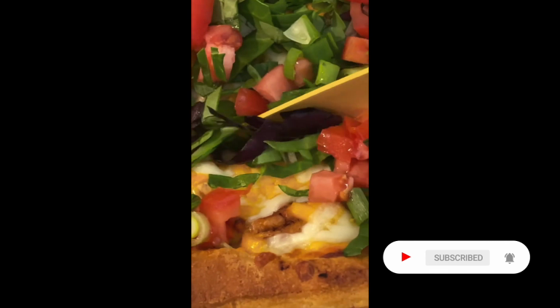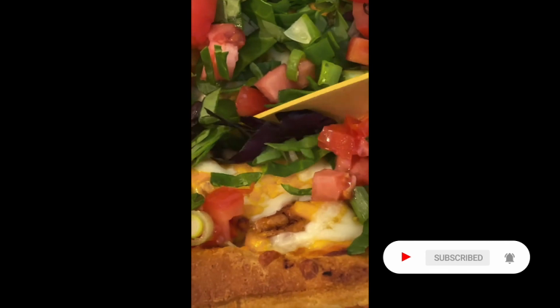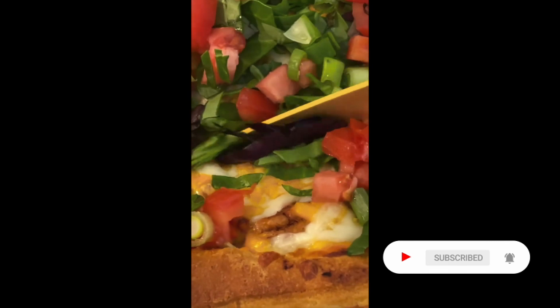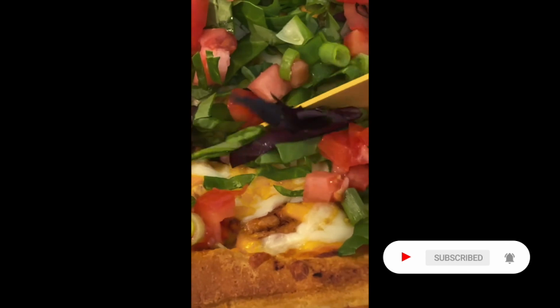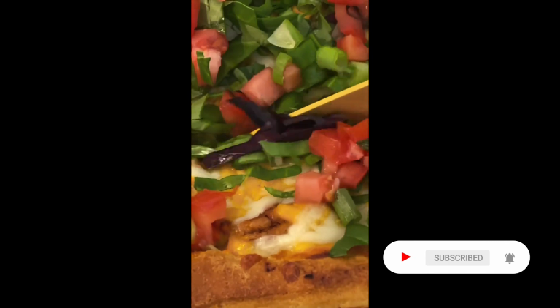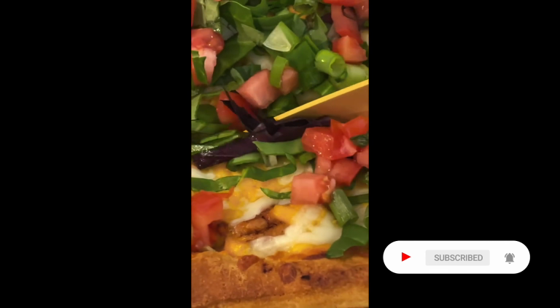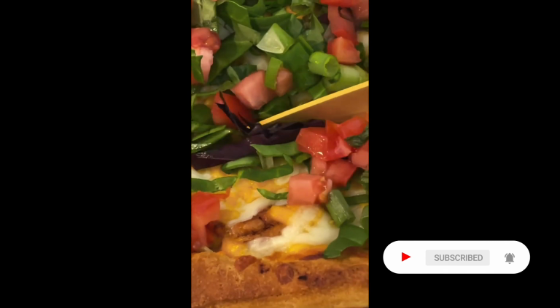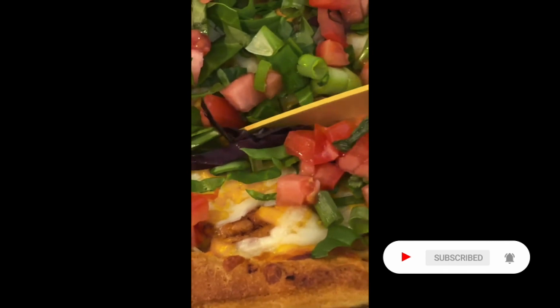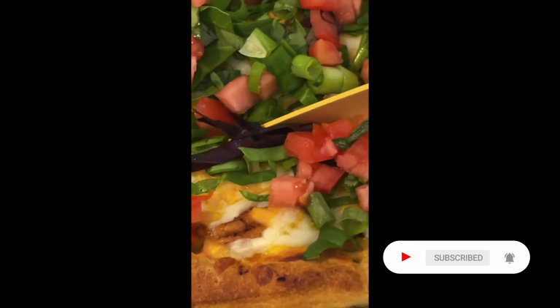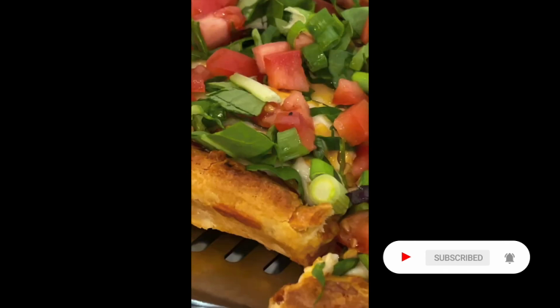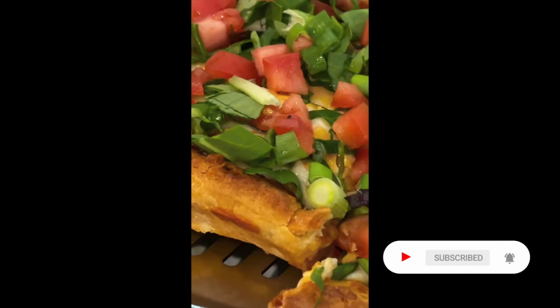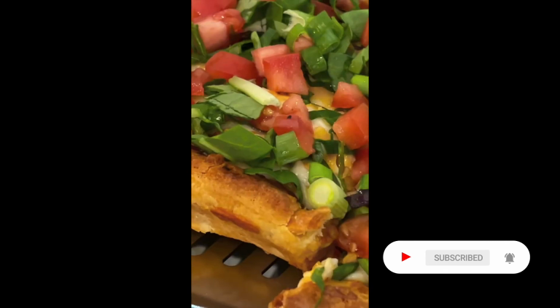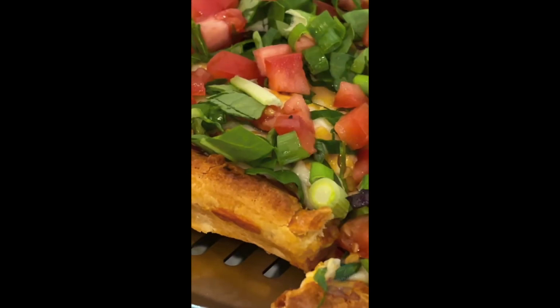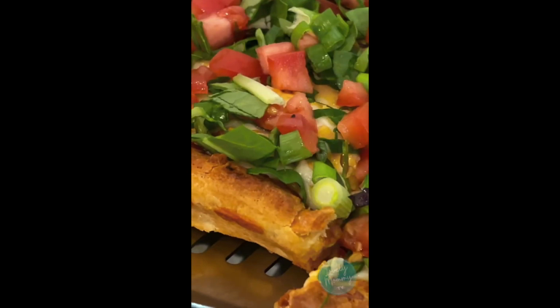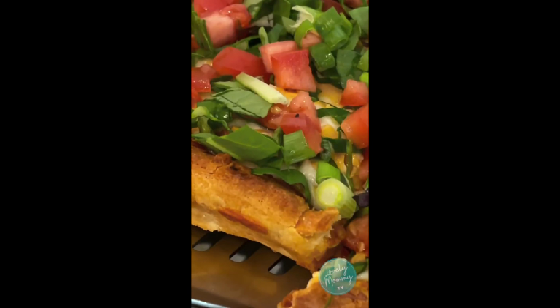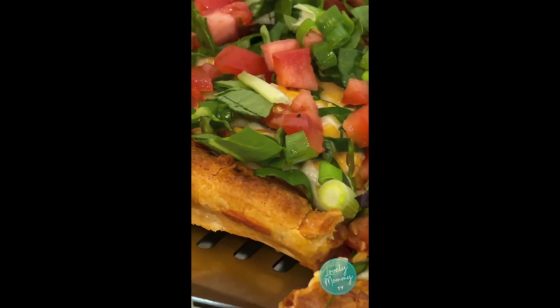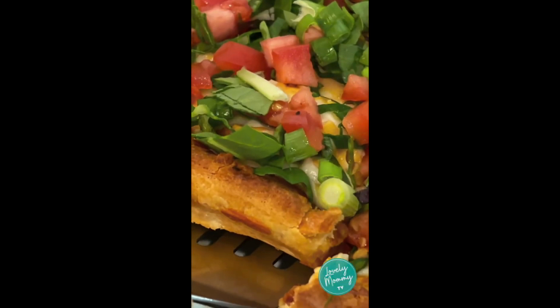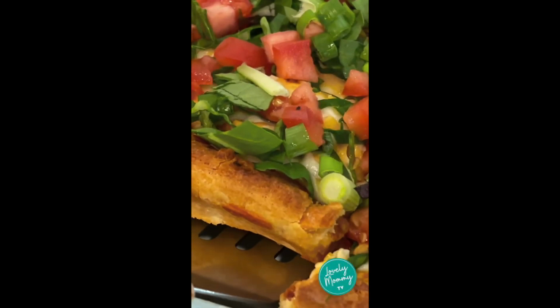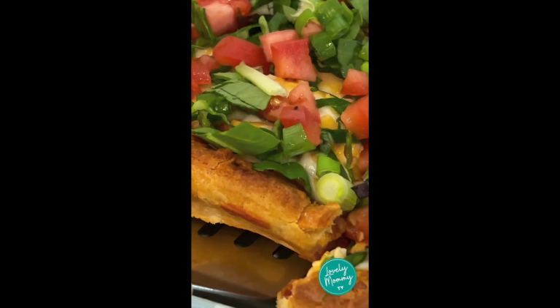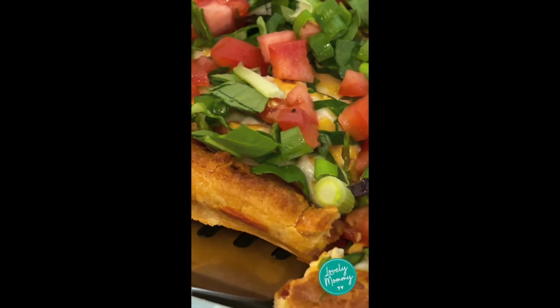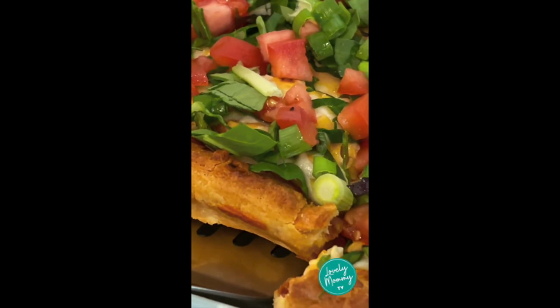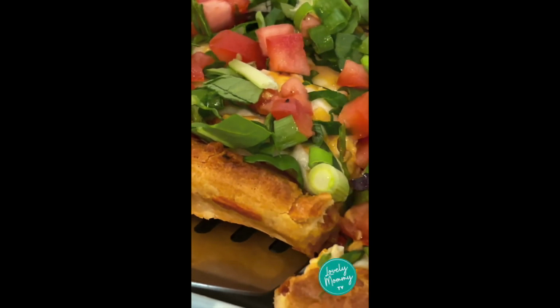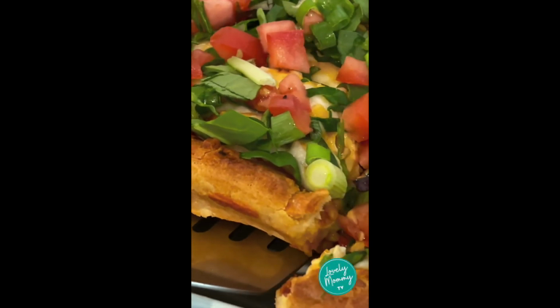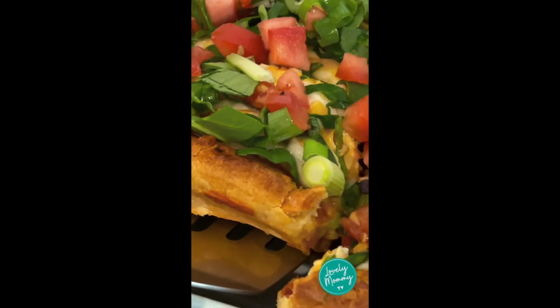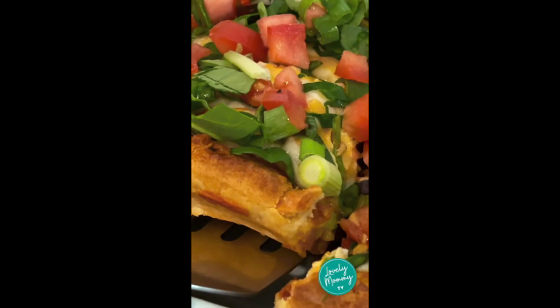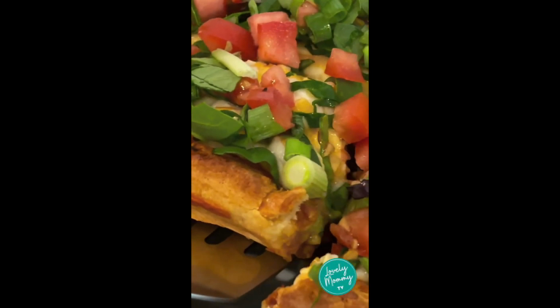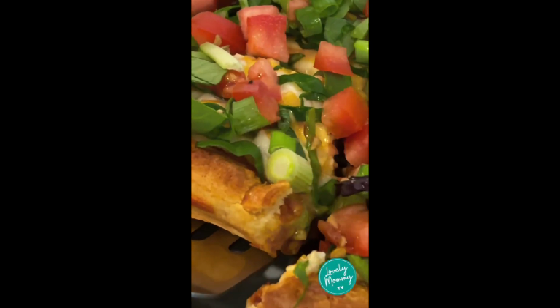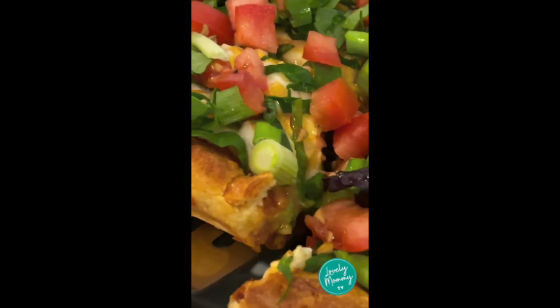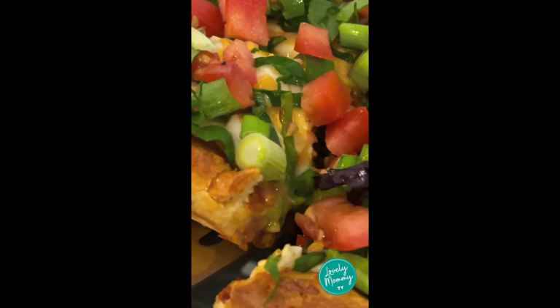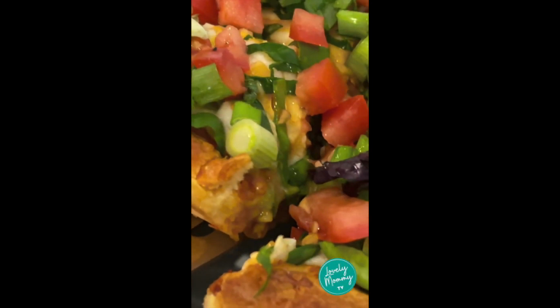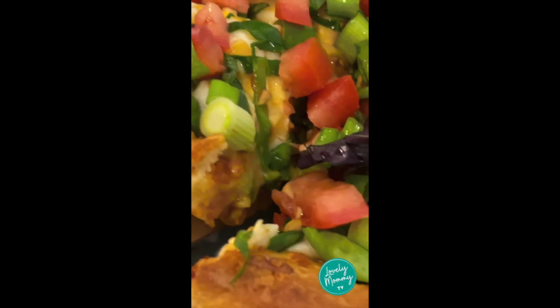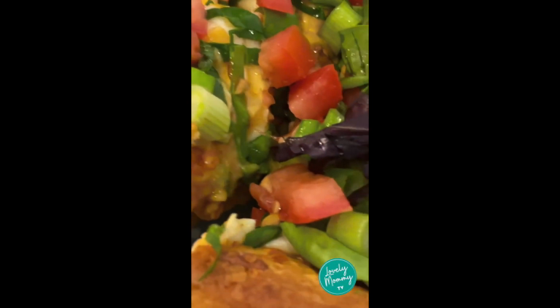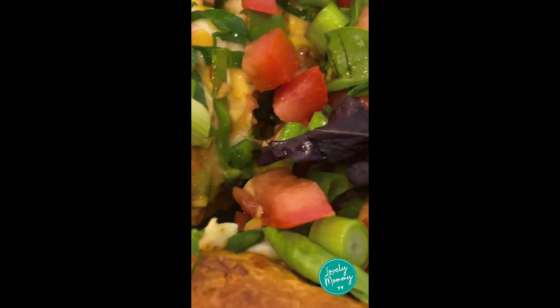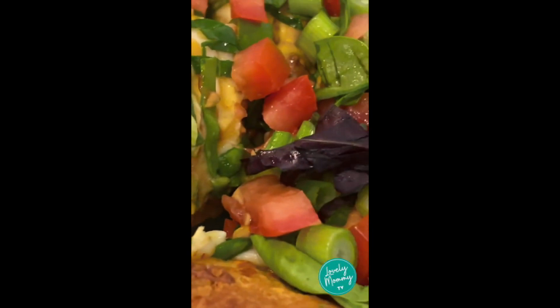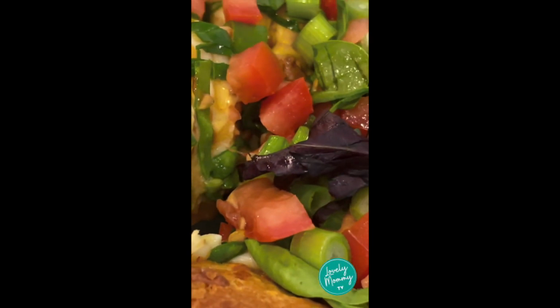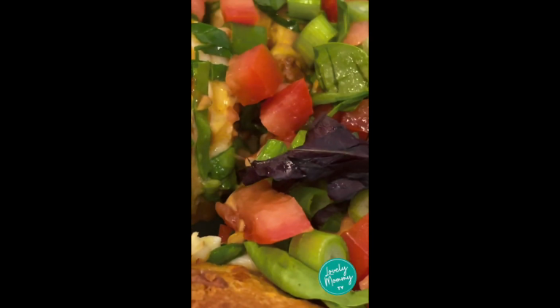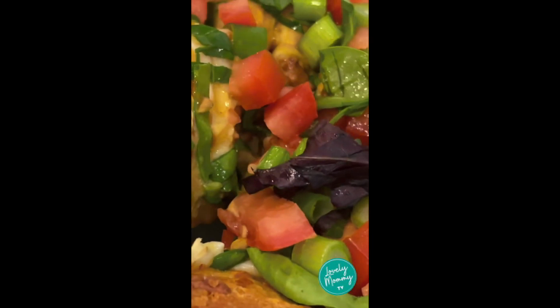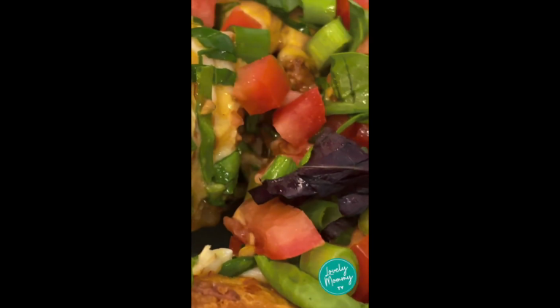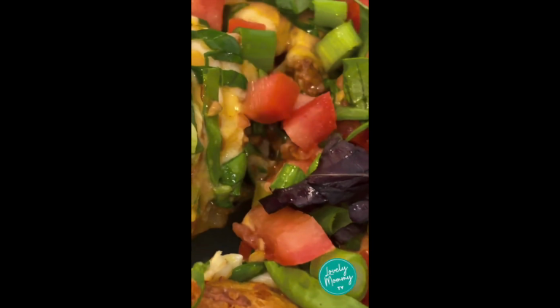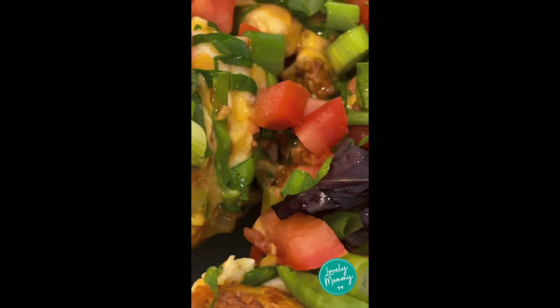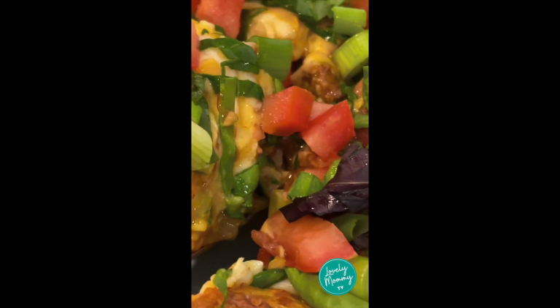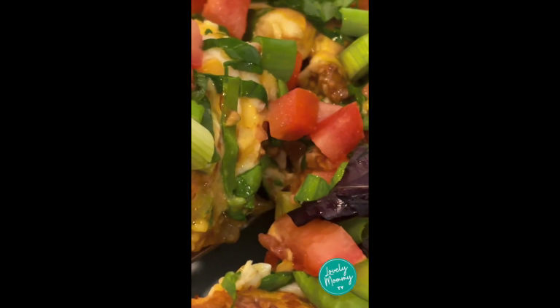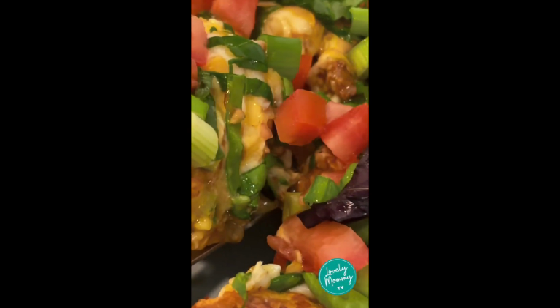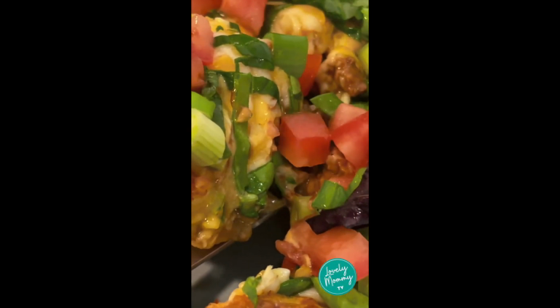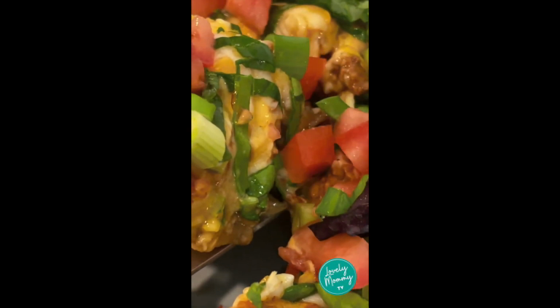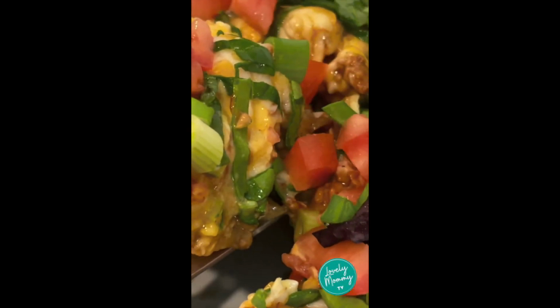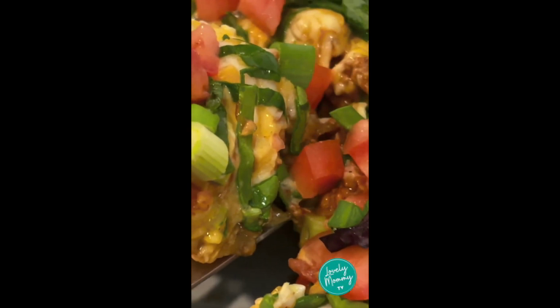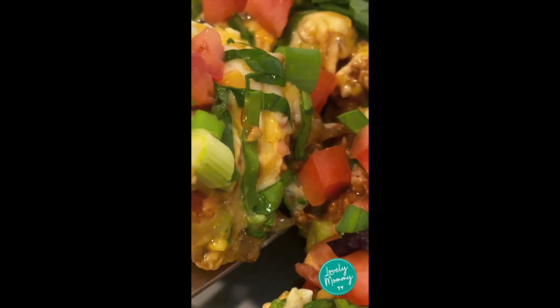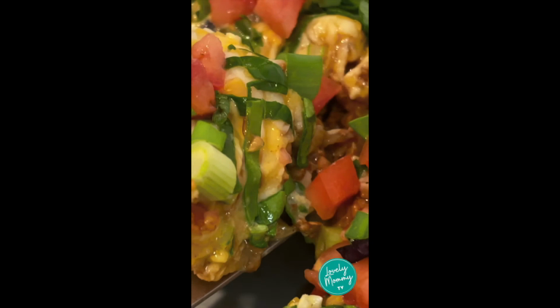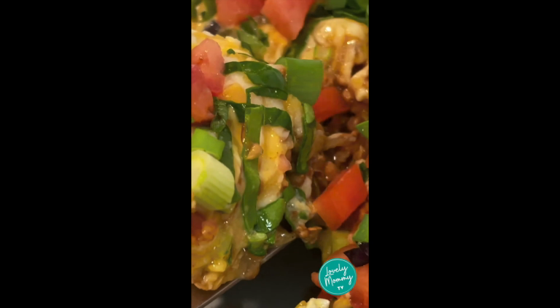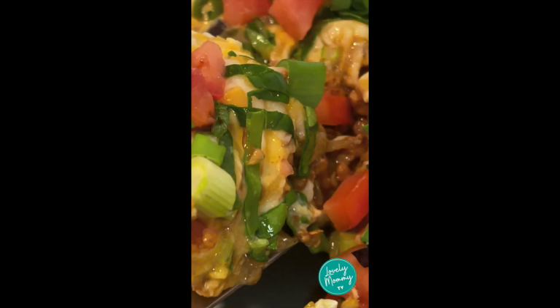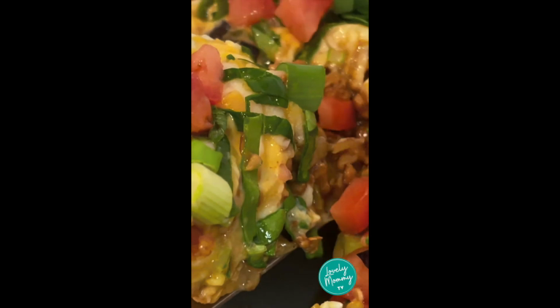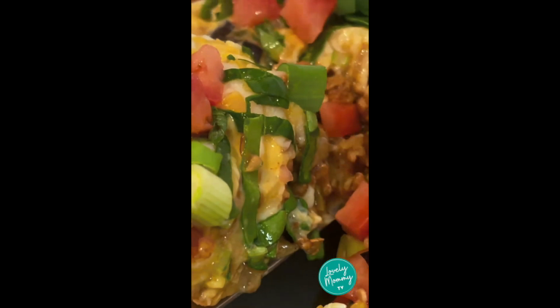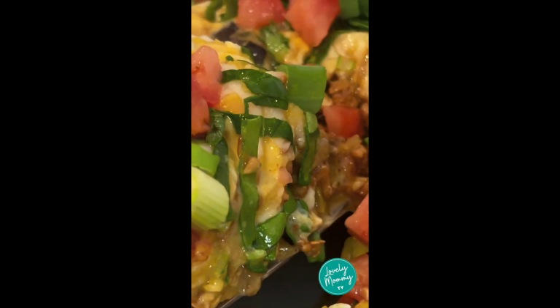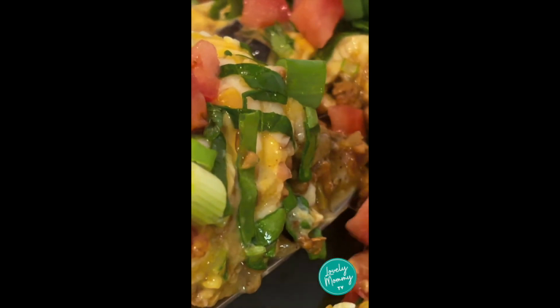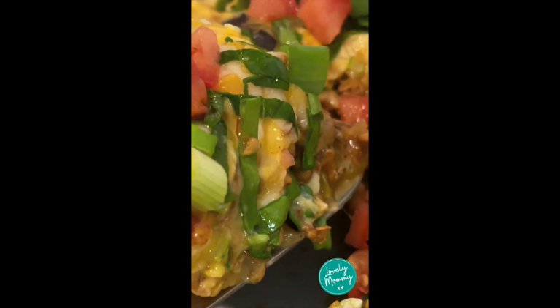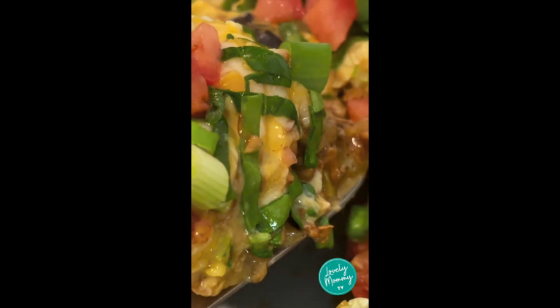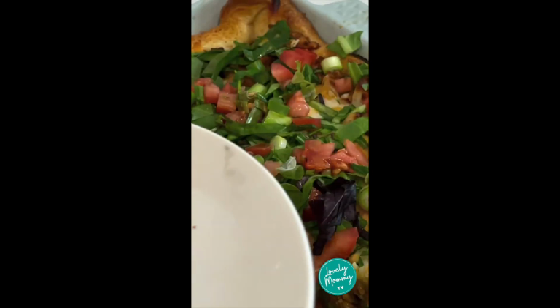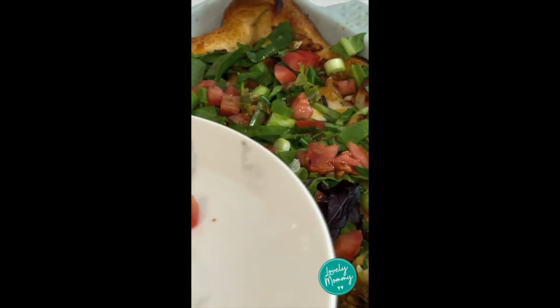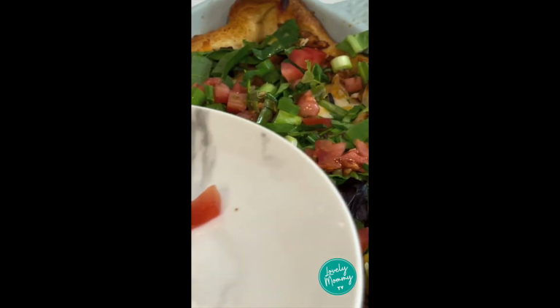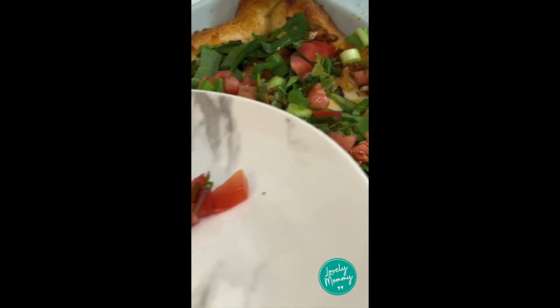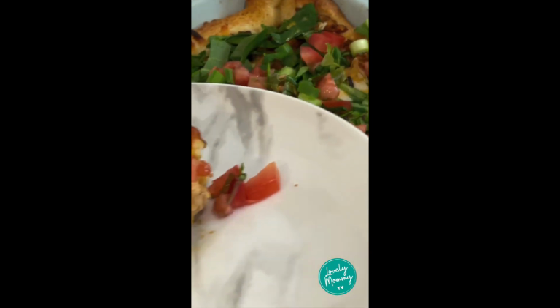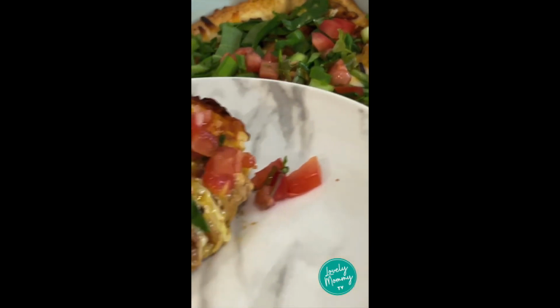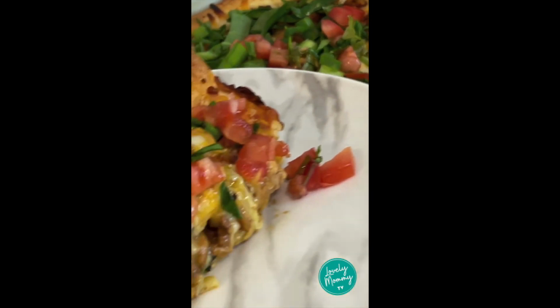Slice it up and serve it to your family and have a lovely dinner. Thanks for watching. Please like and subscribe to LovelyMommyTV.